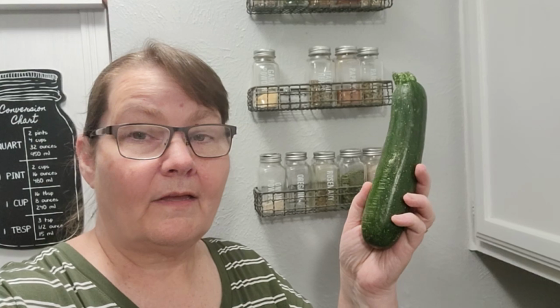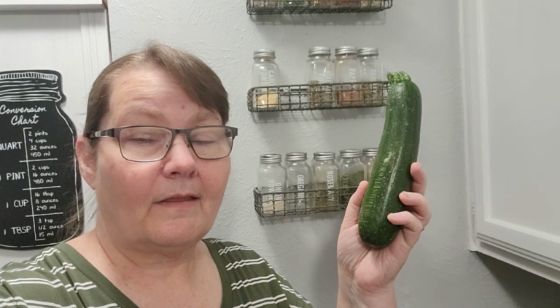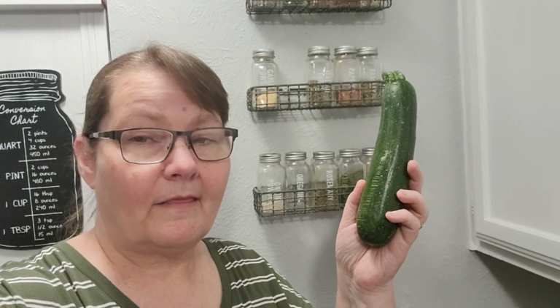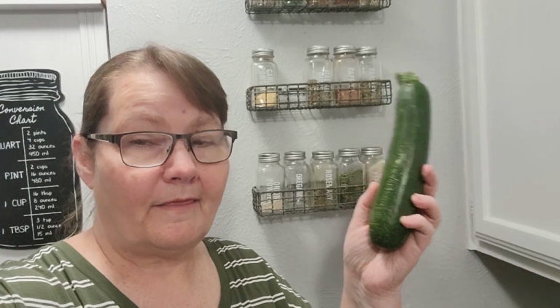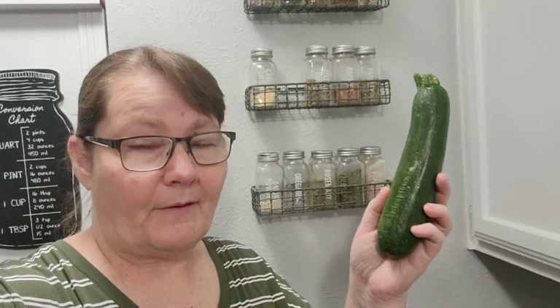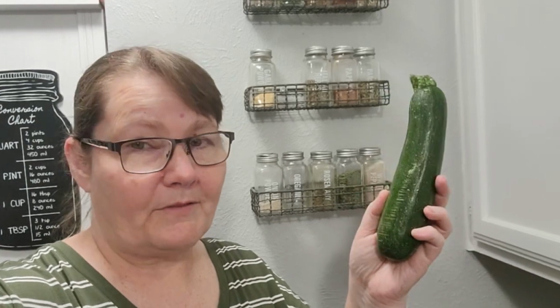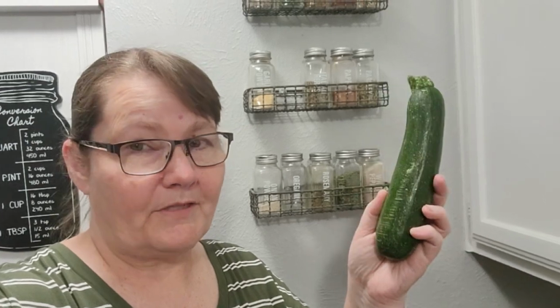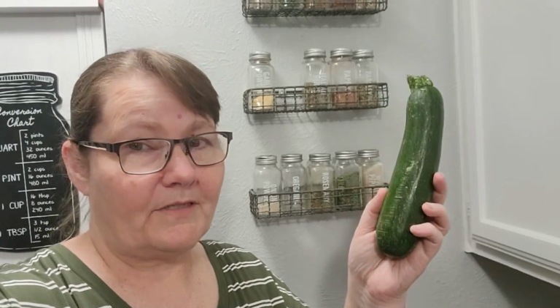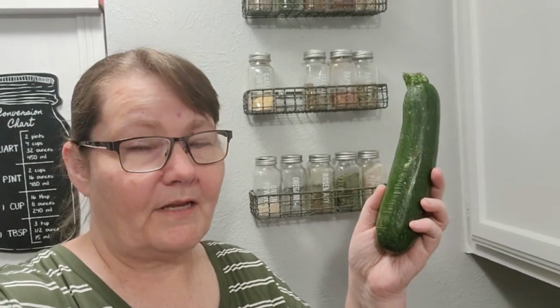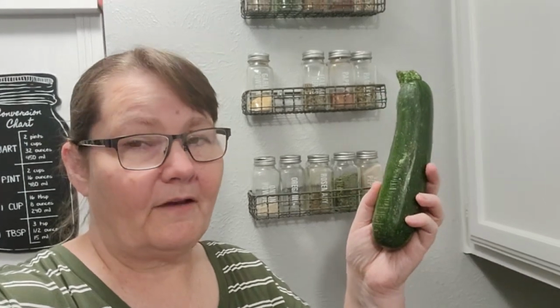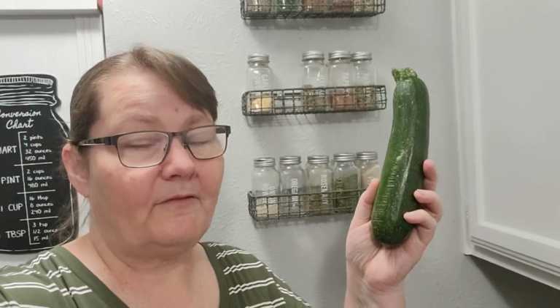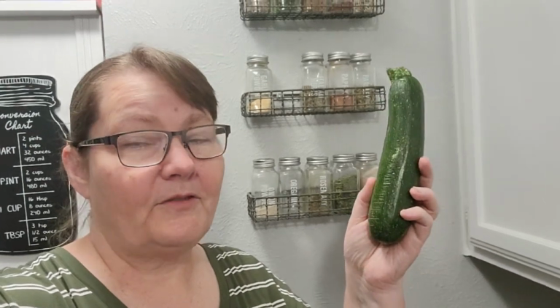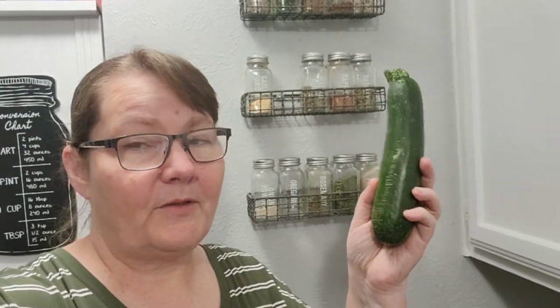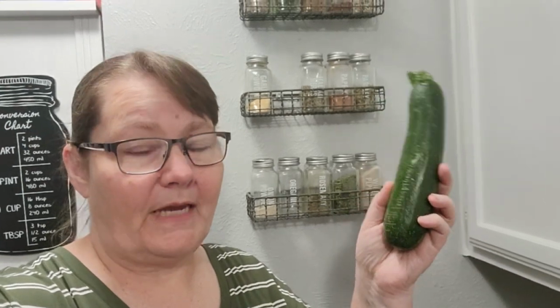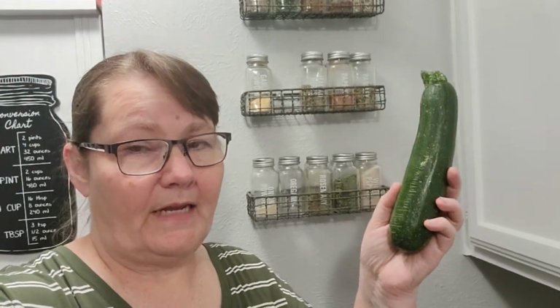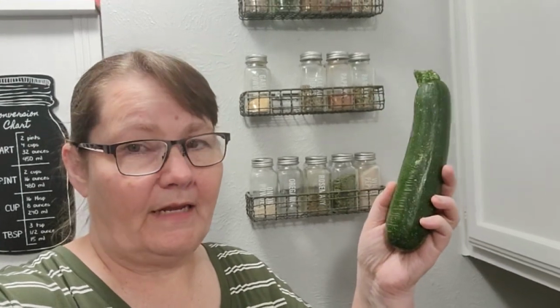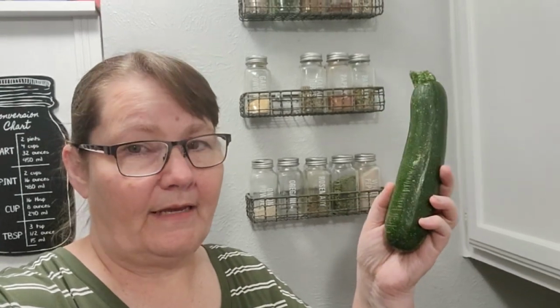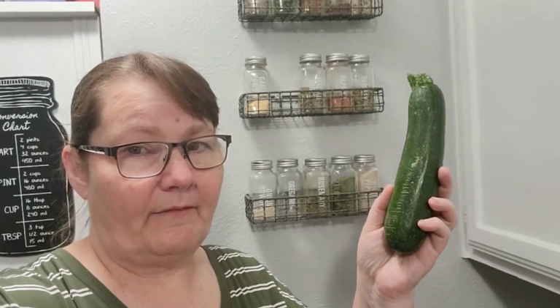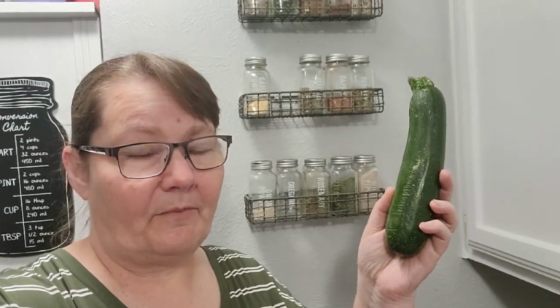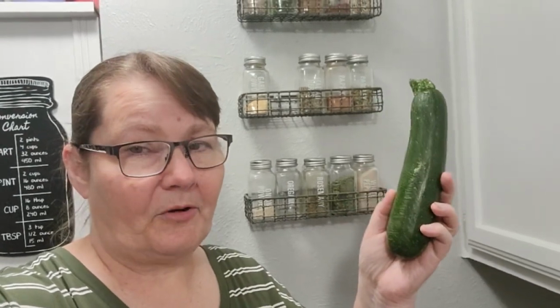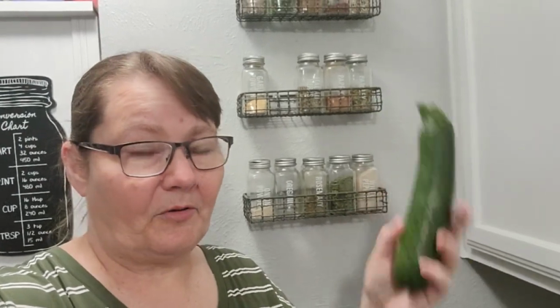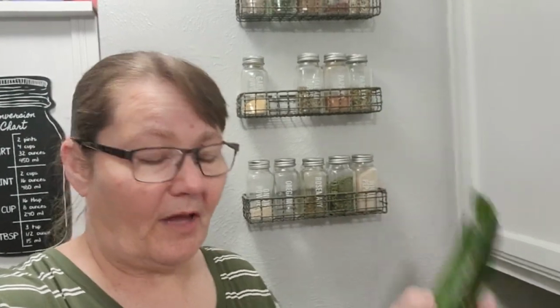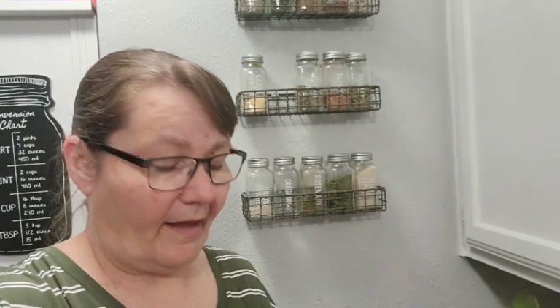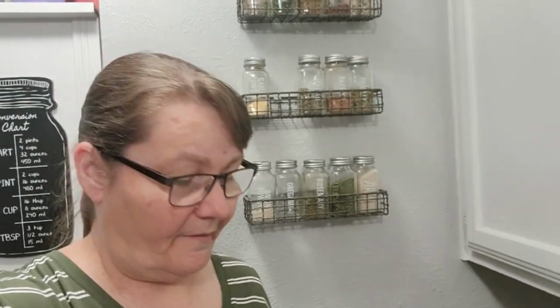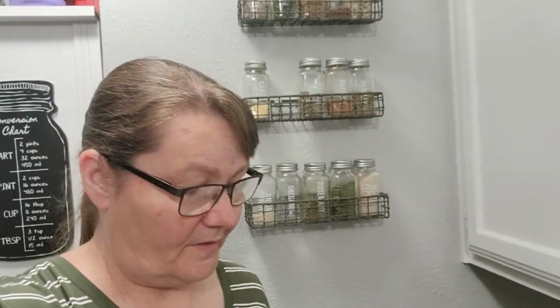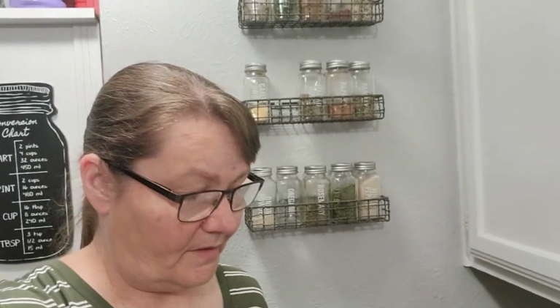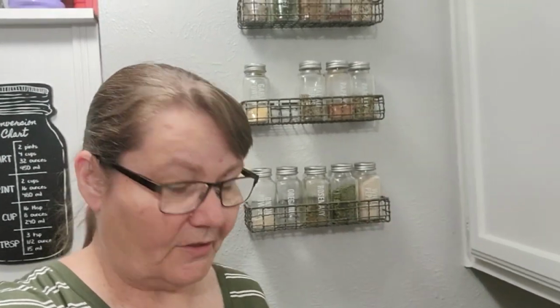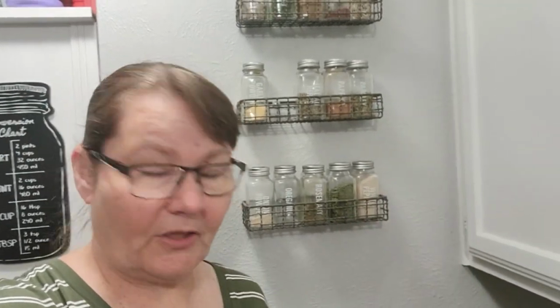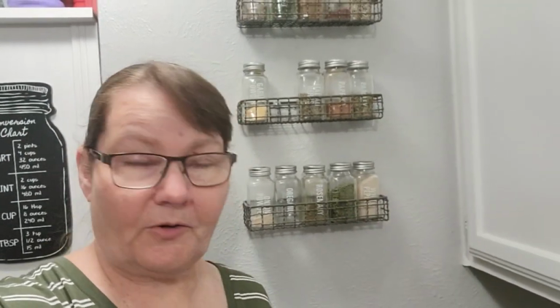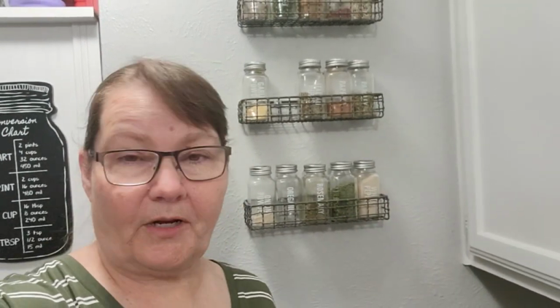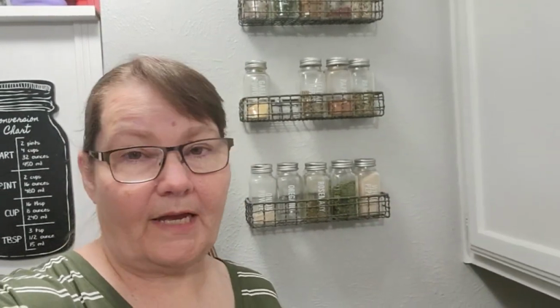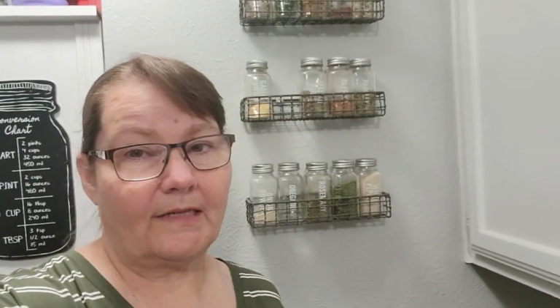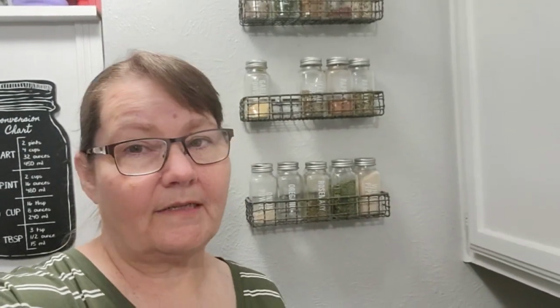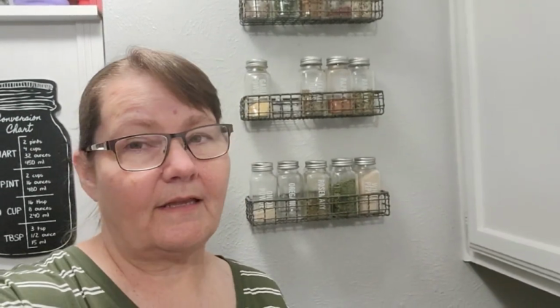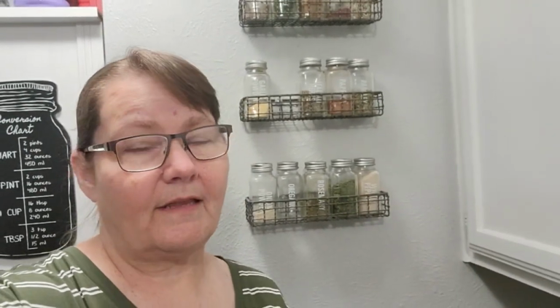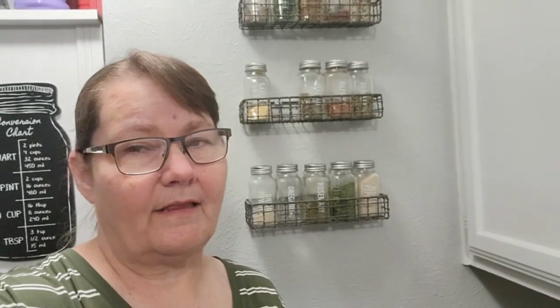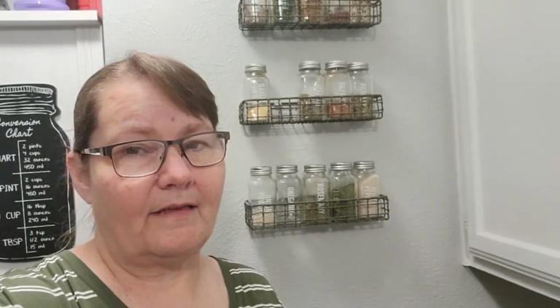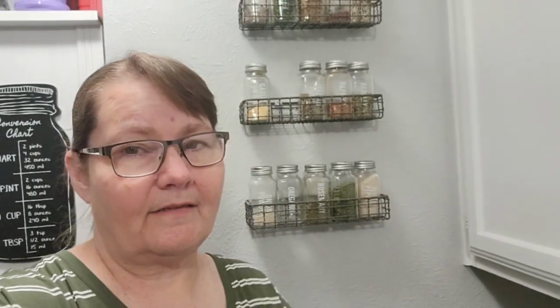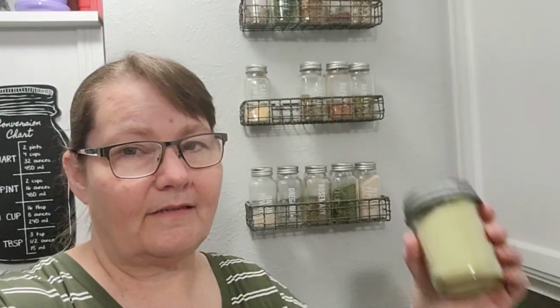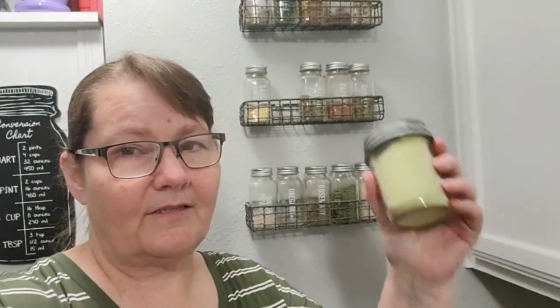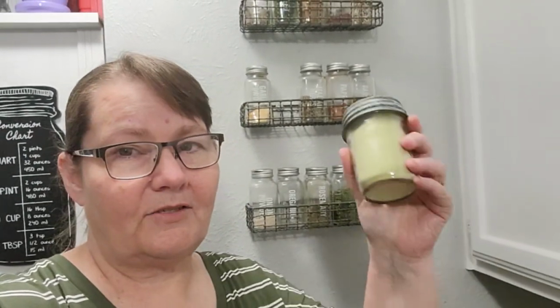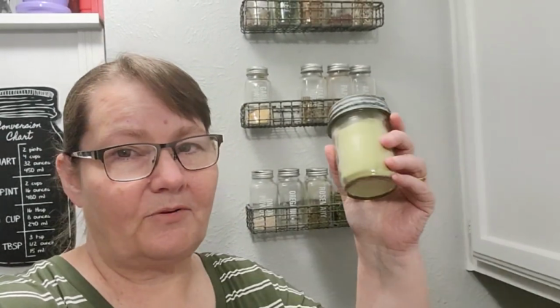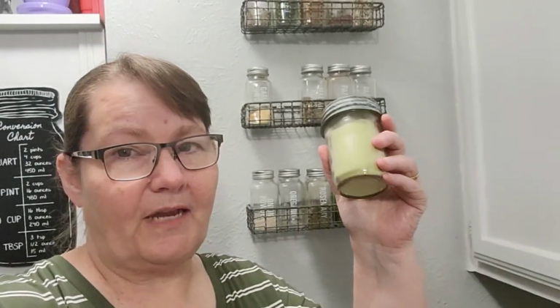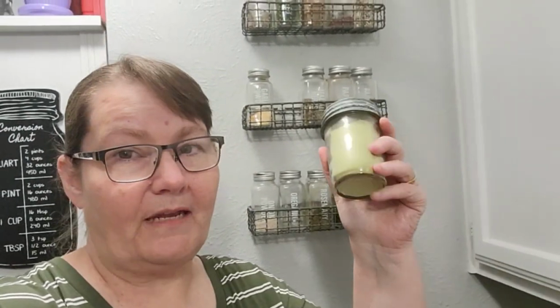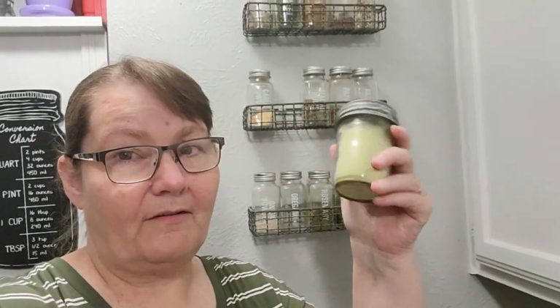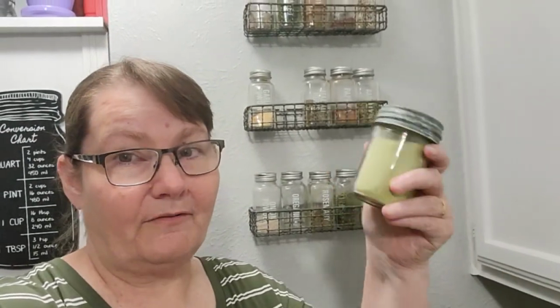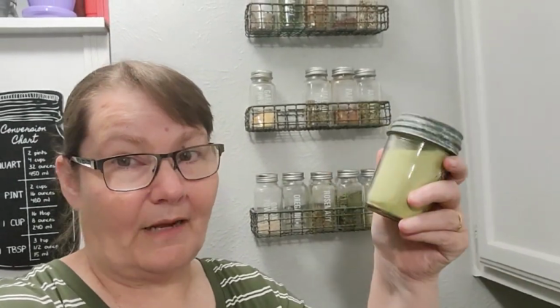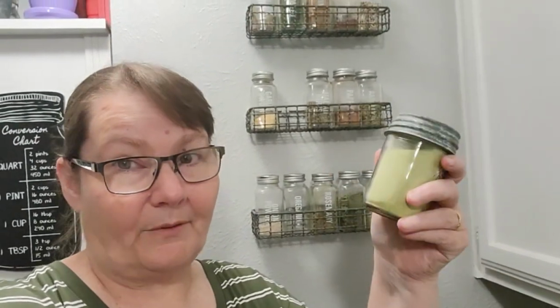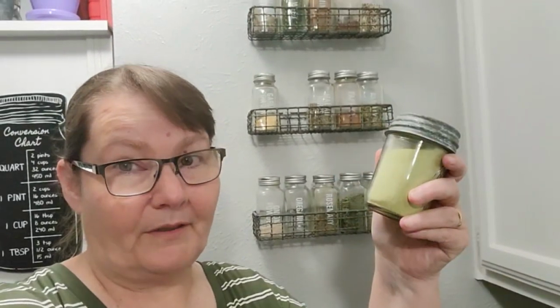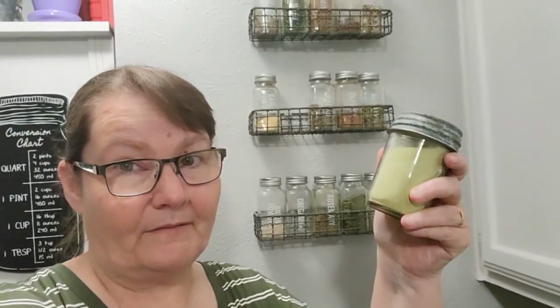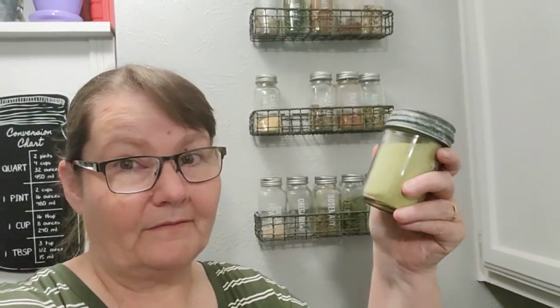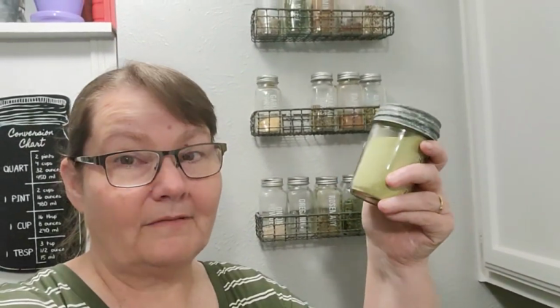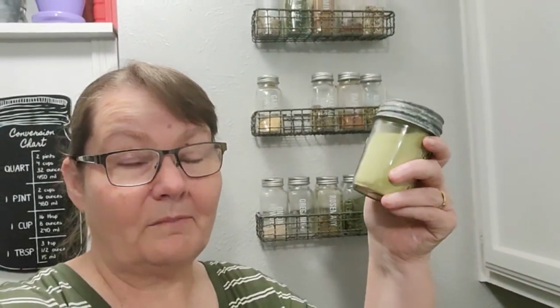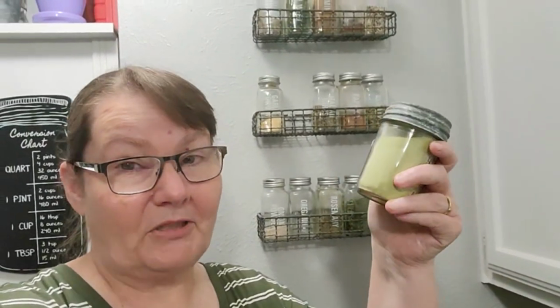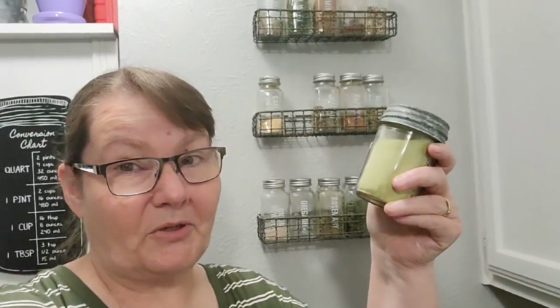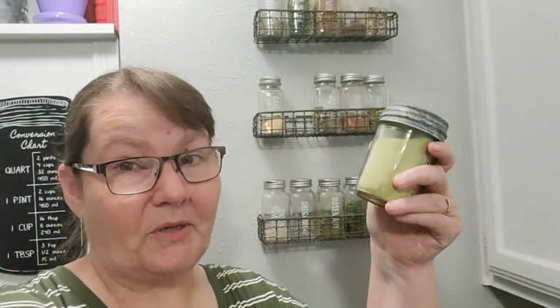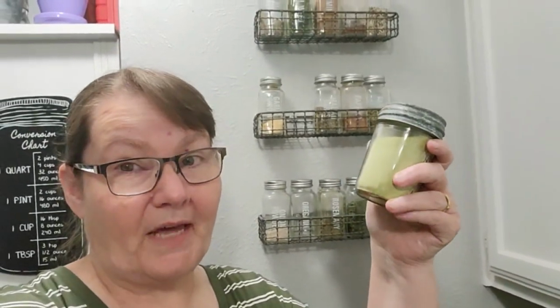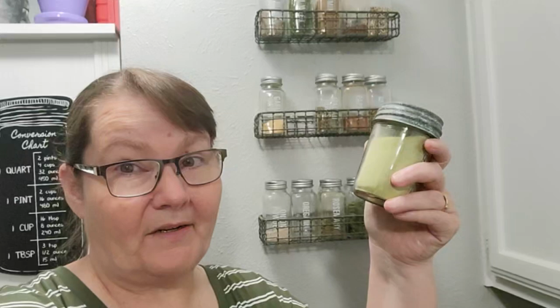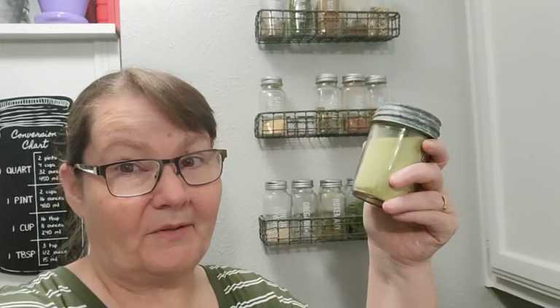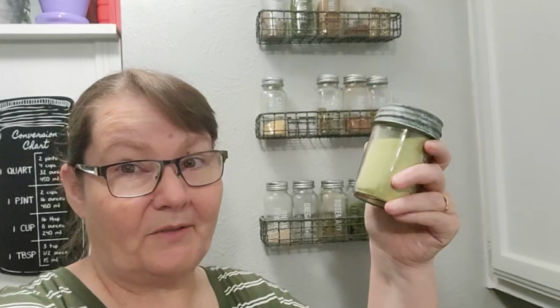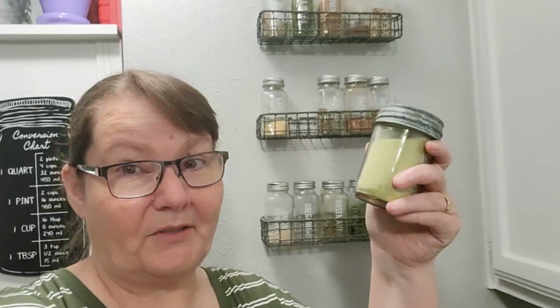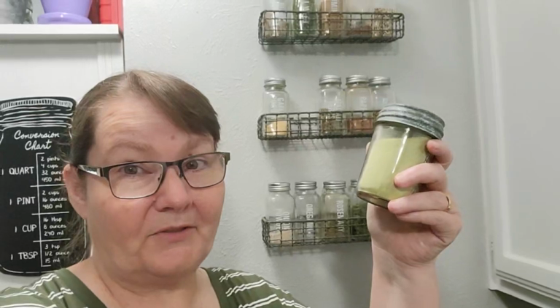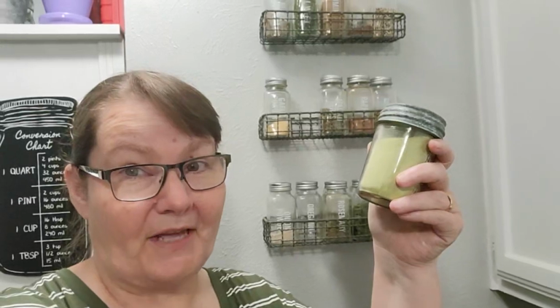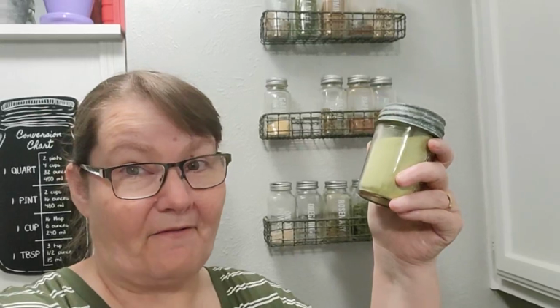Thousands of zucchini gave up their lives to create this zucchini flour. Let me show you how to do it yourself.